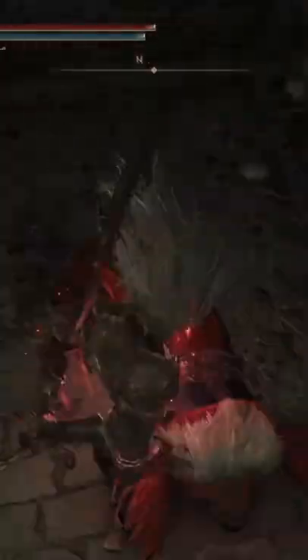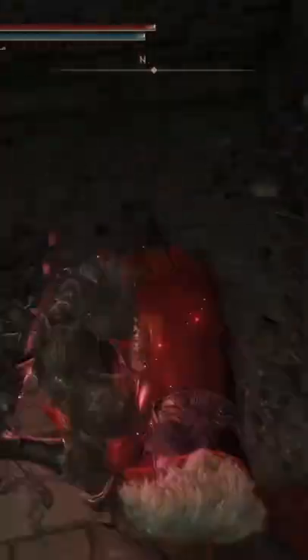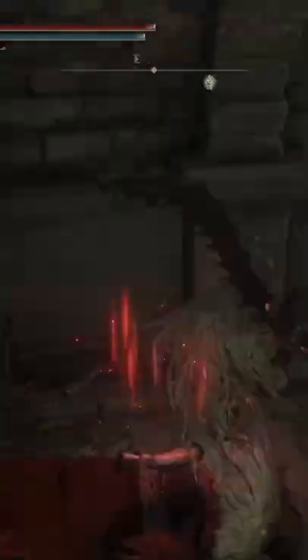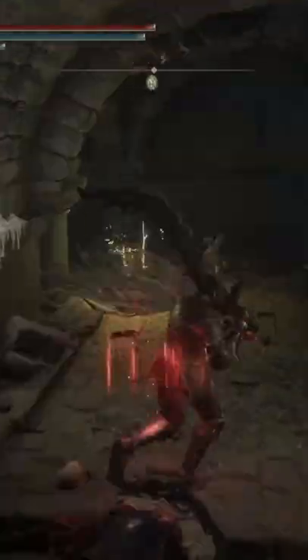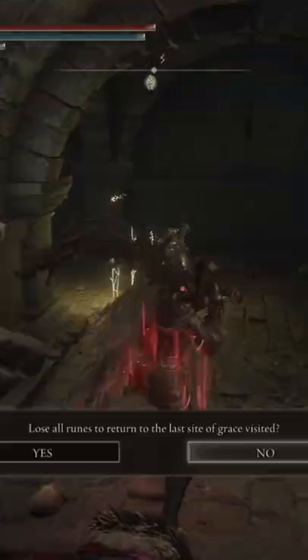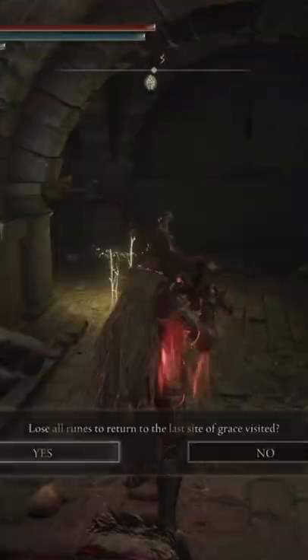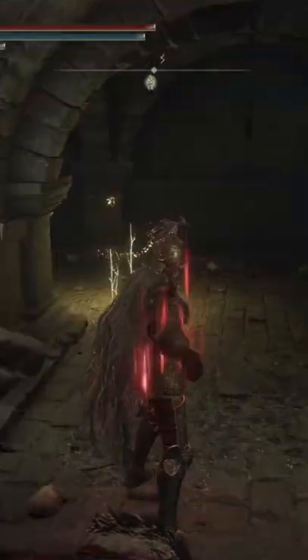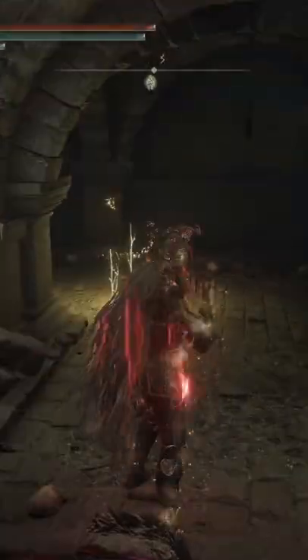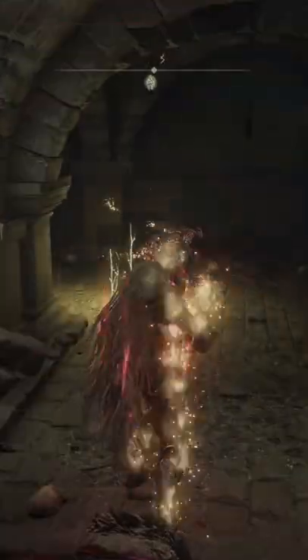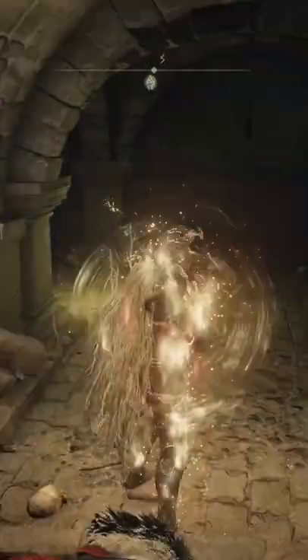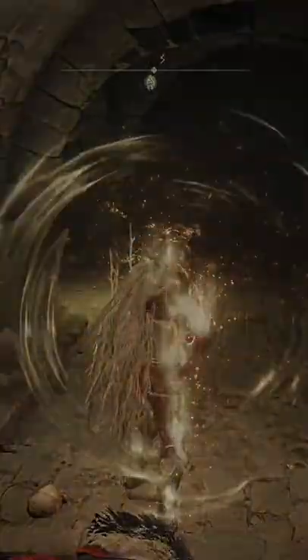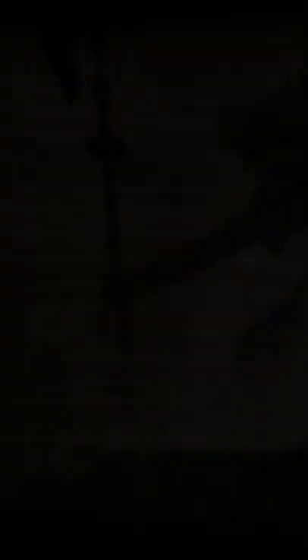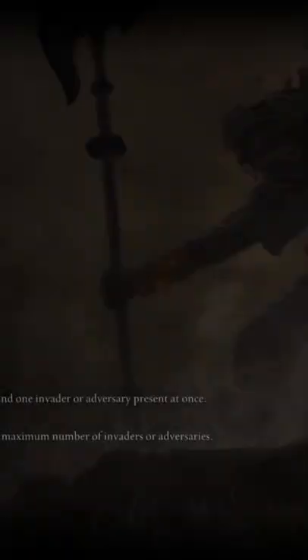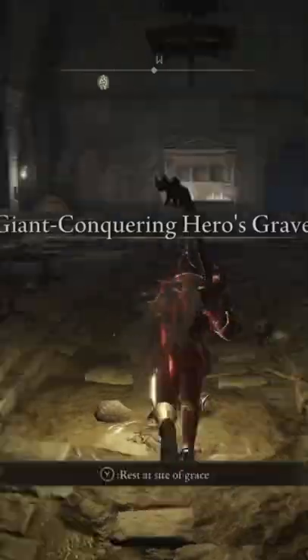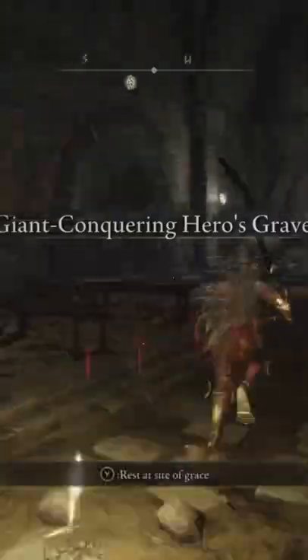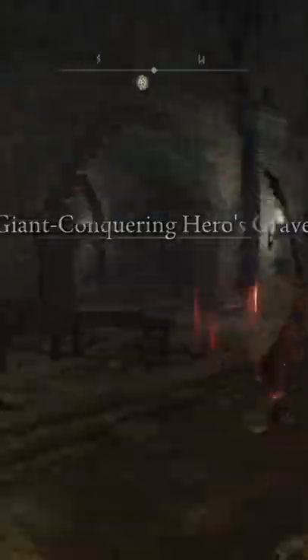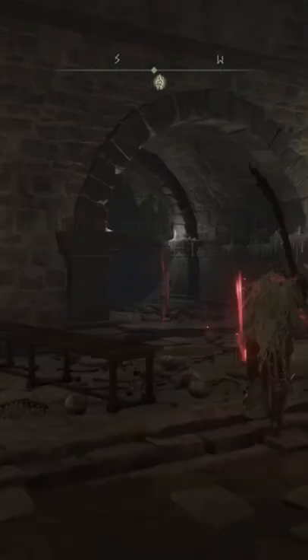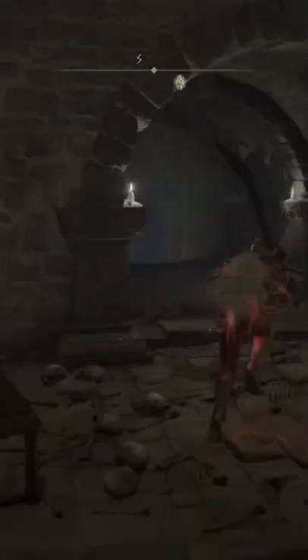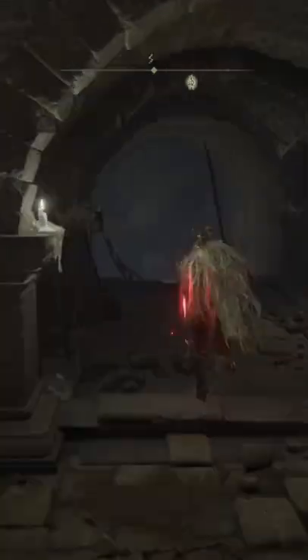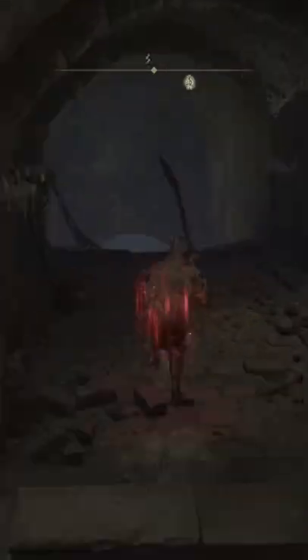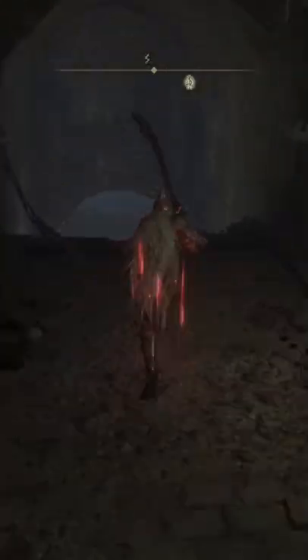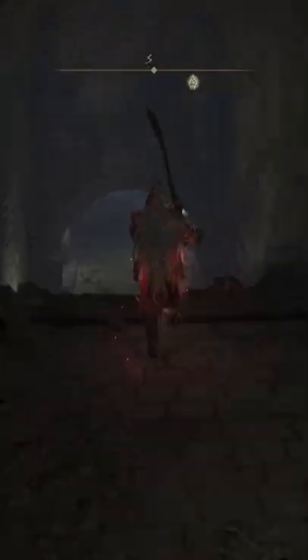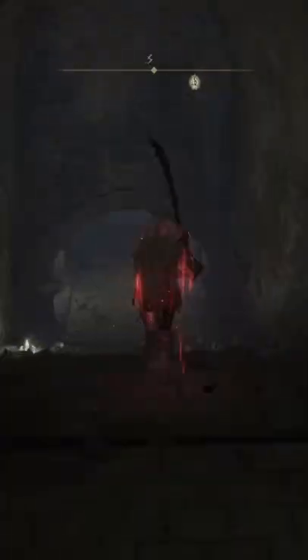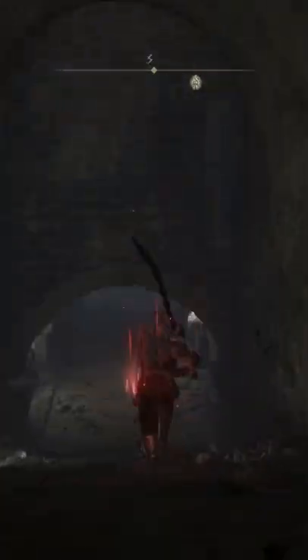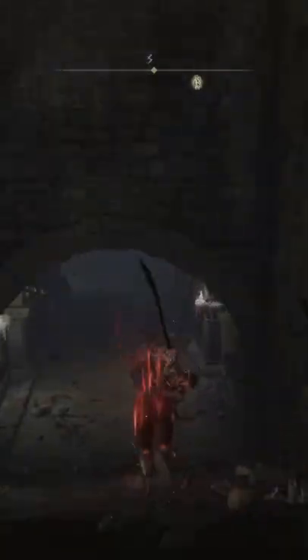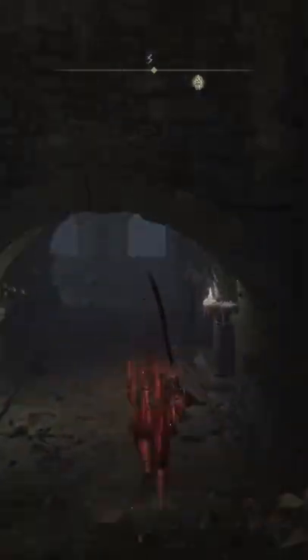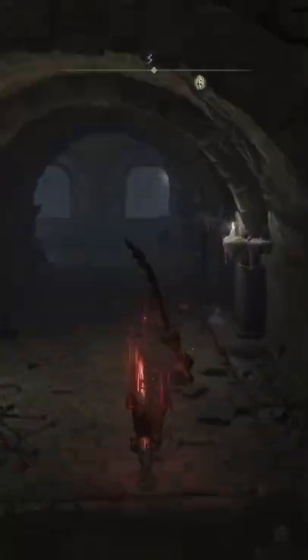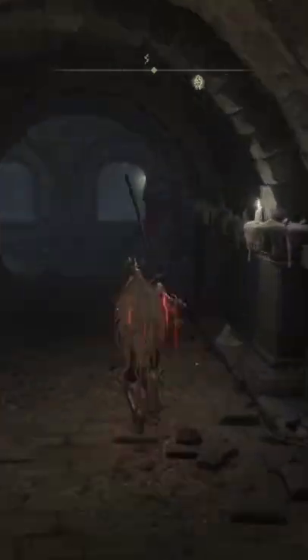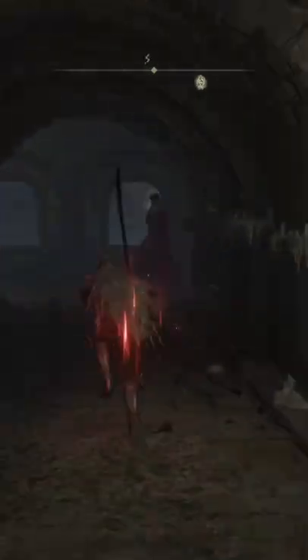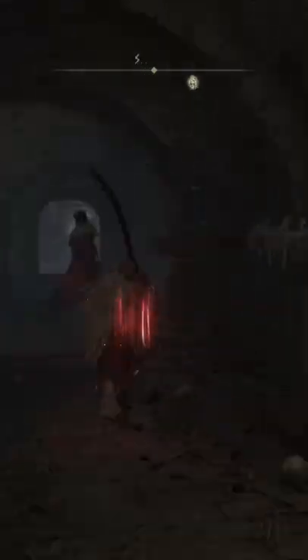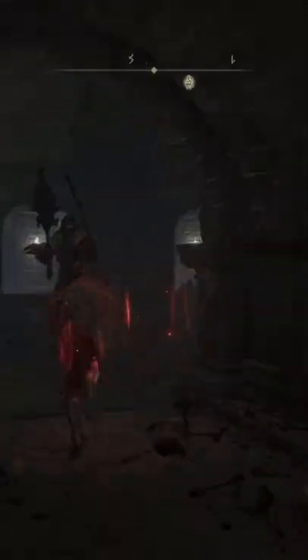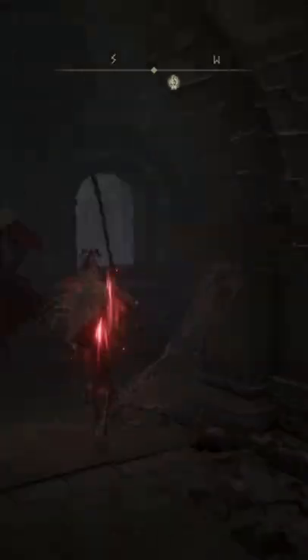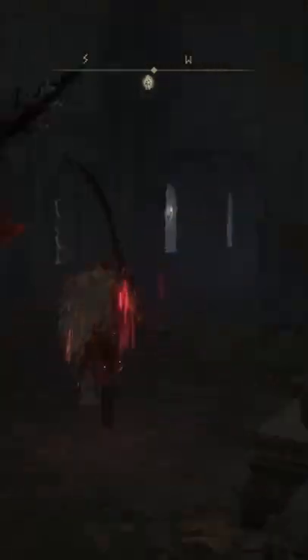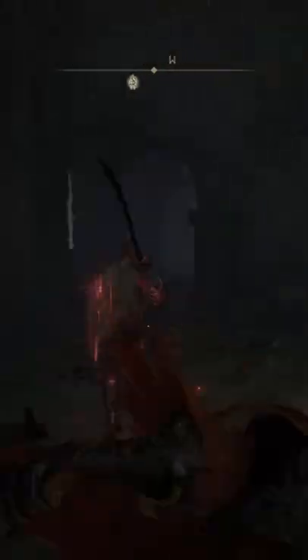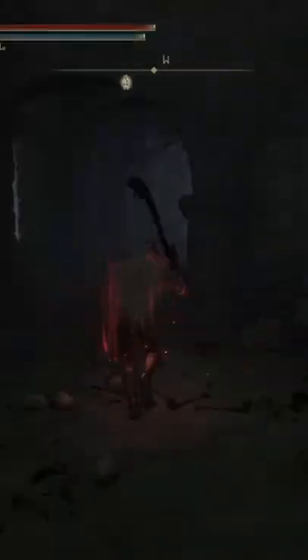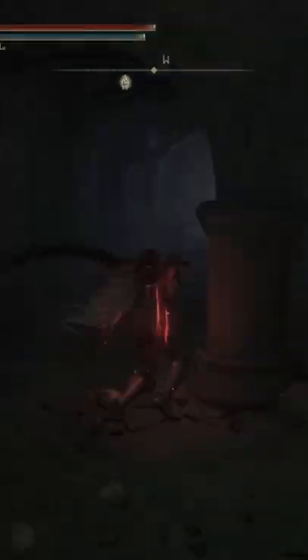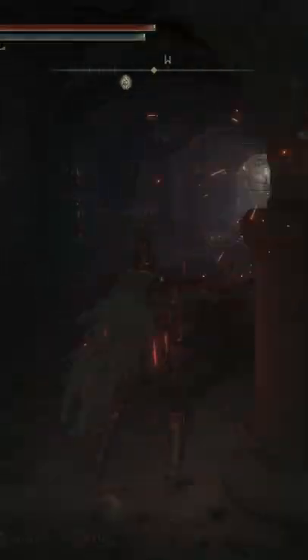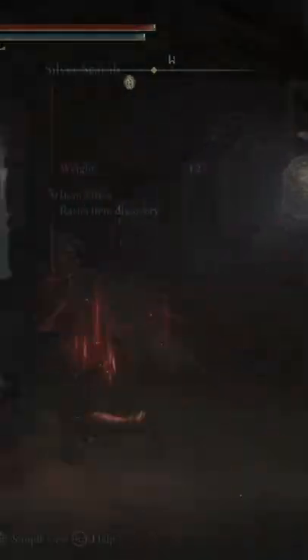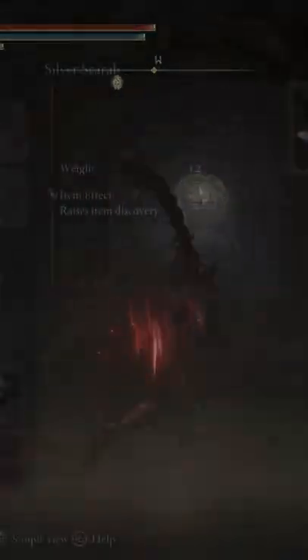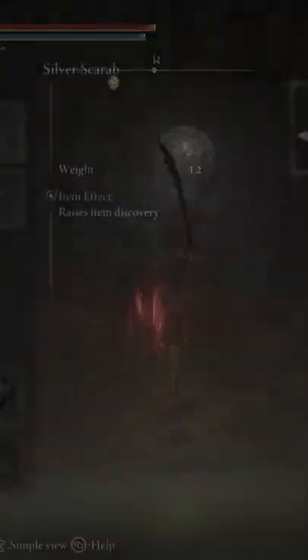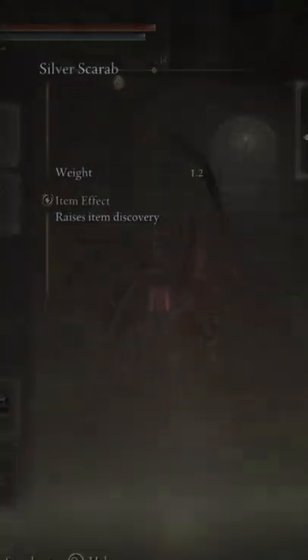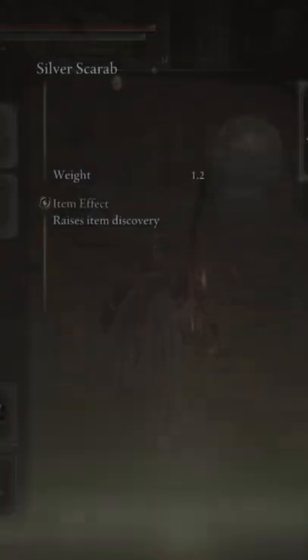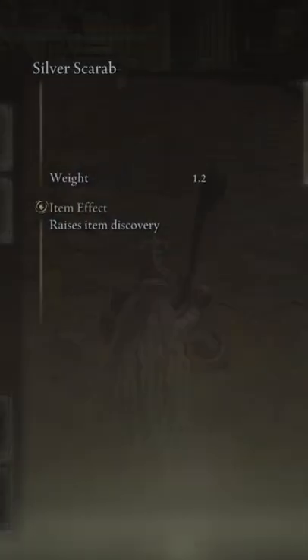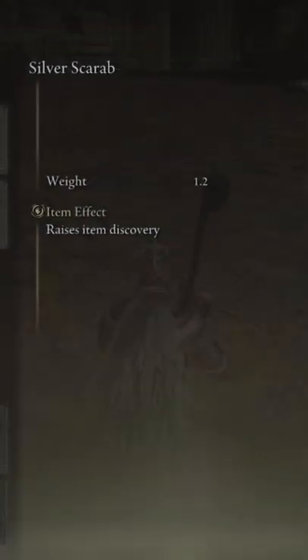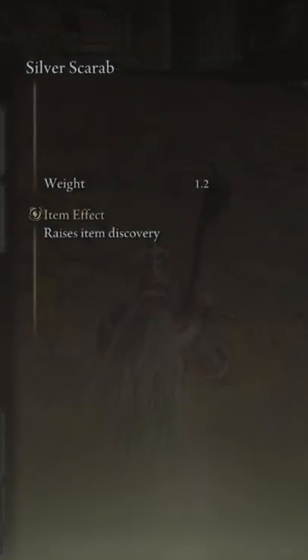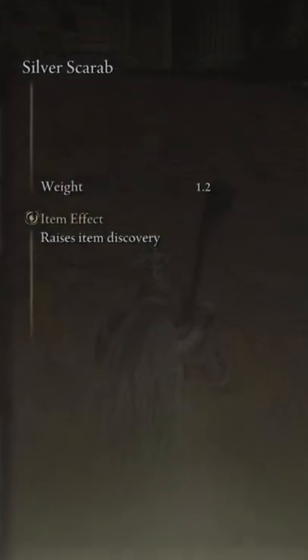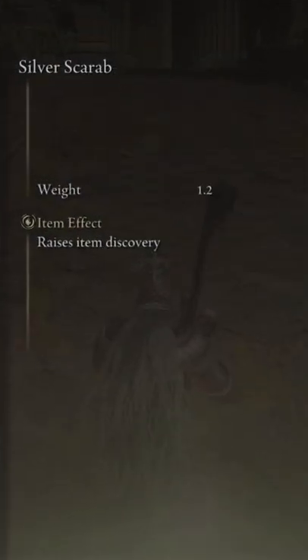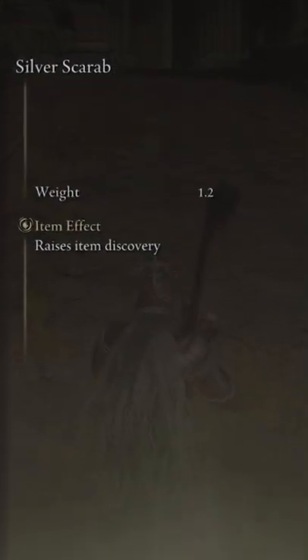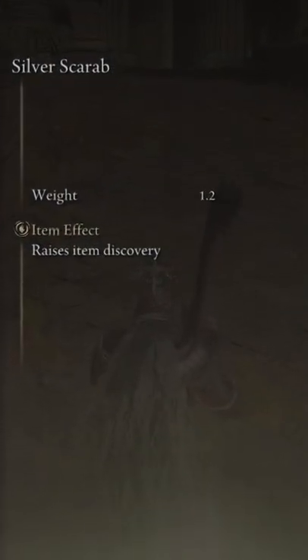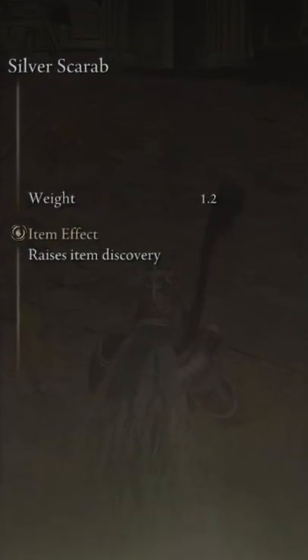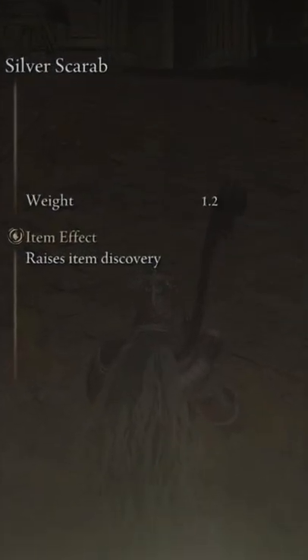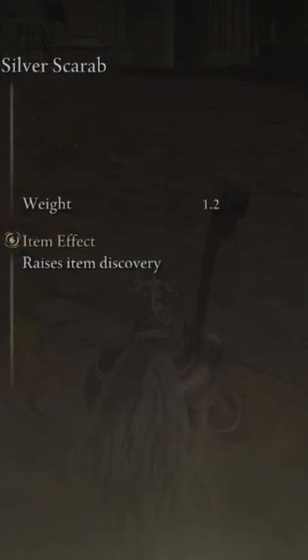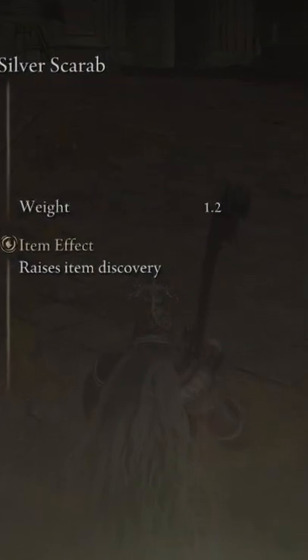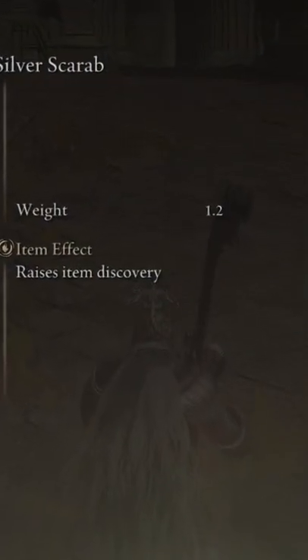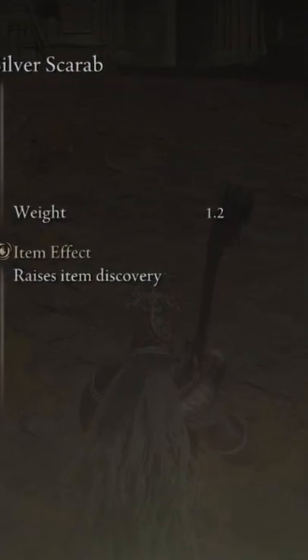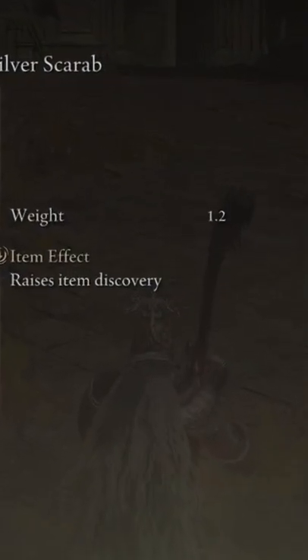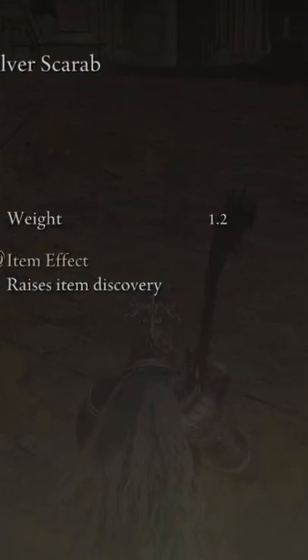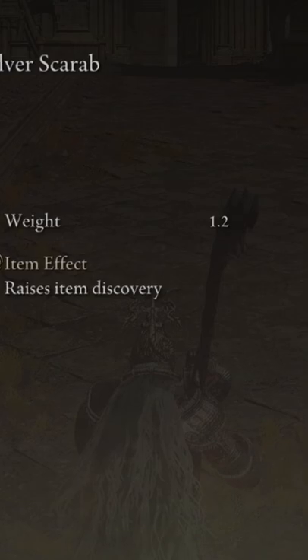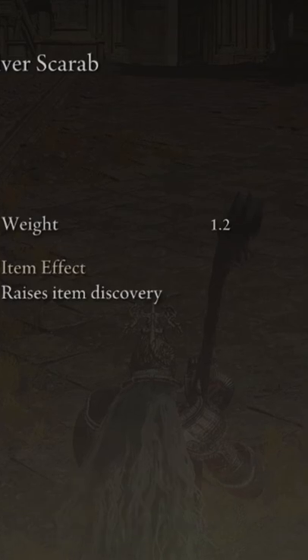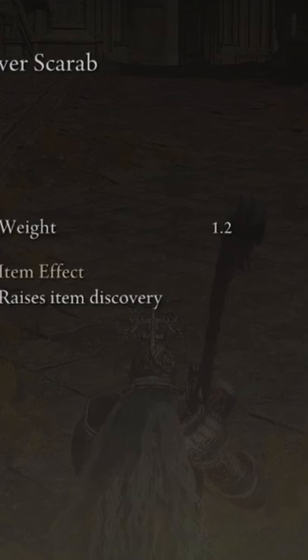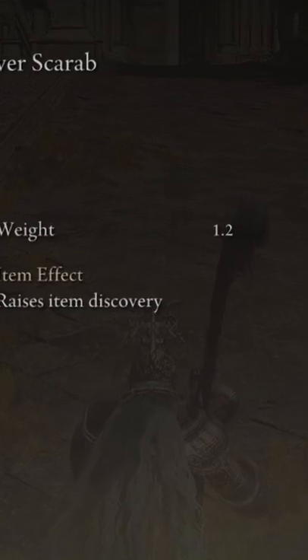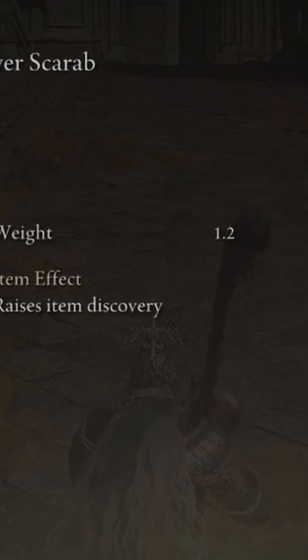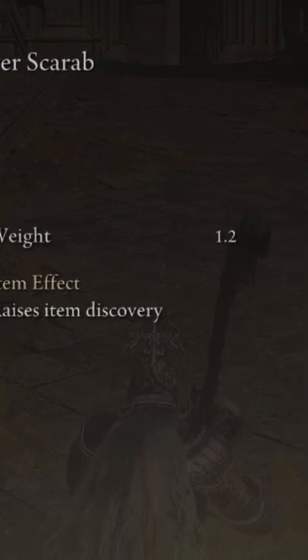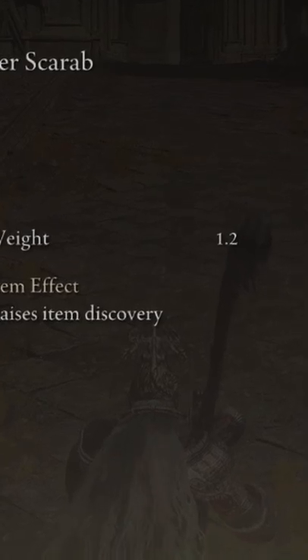If you're lucky, he'll drop the weapon, but if not, you'll have to repeat this over and over again until he does. Remember that boosting your discovery will raise the likelihood of this weapon dropping.